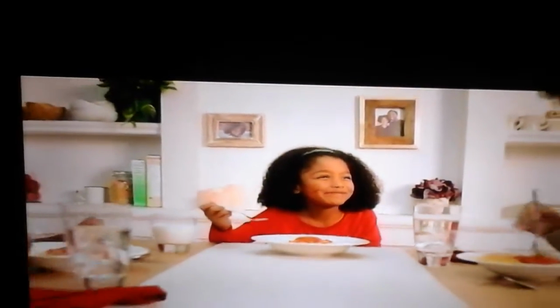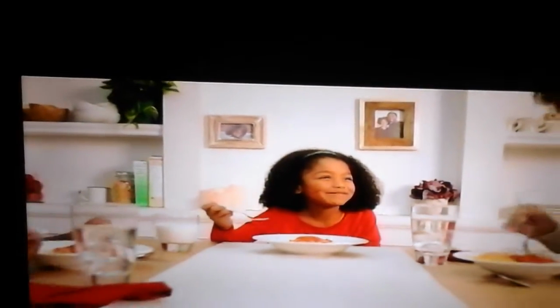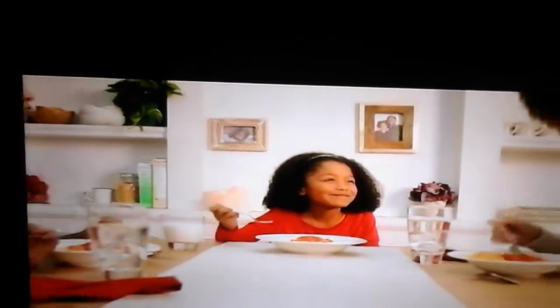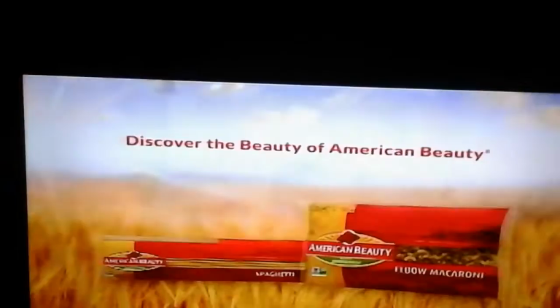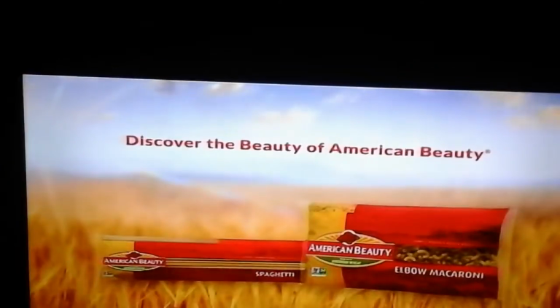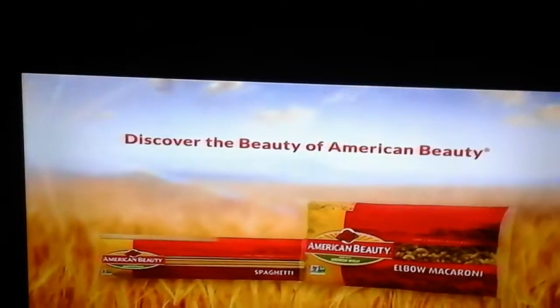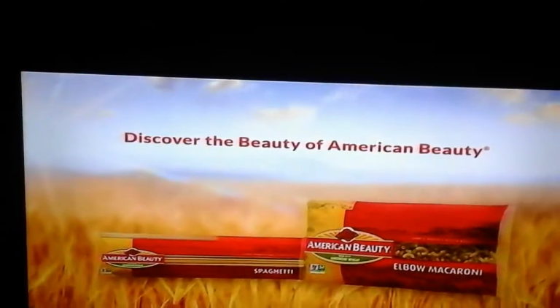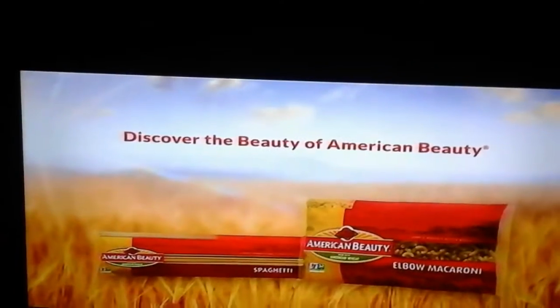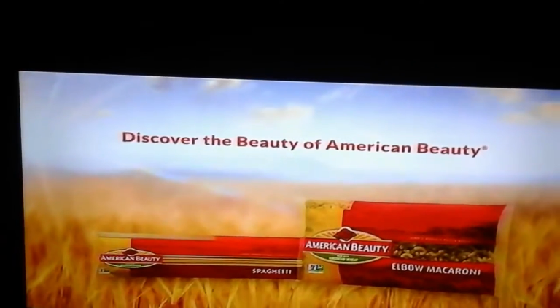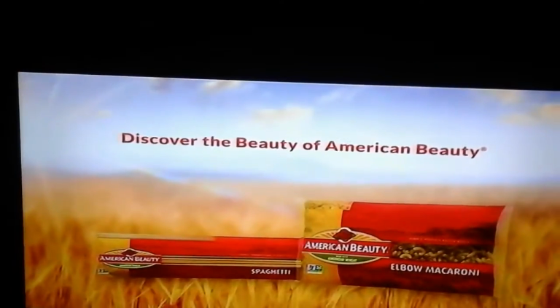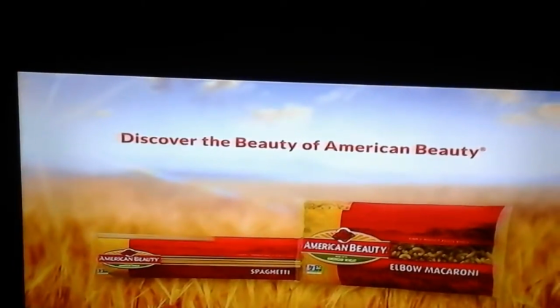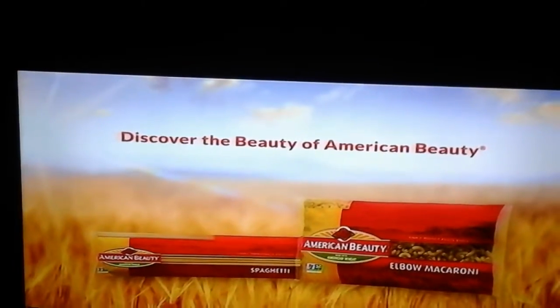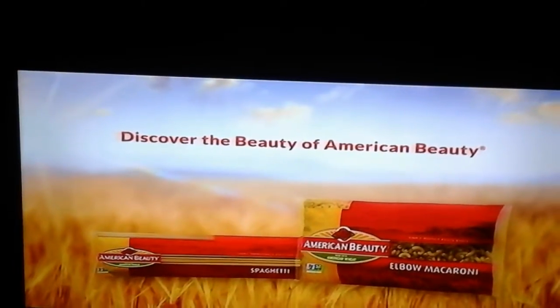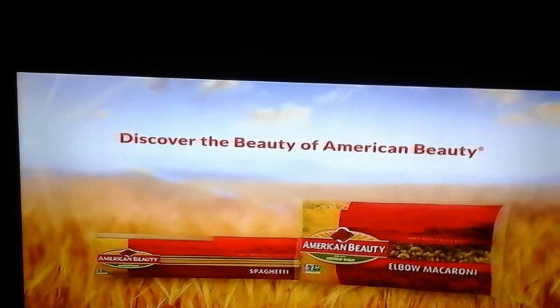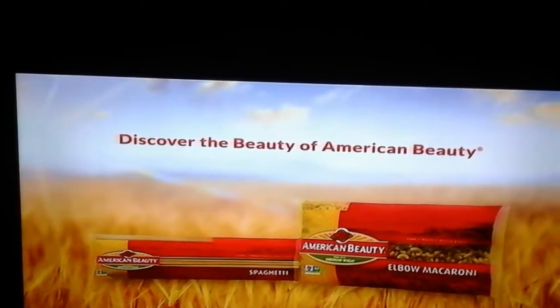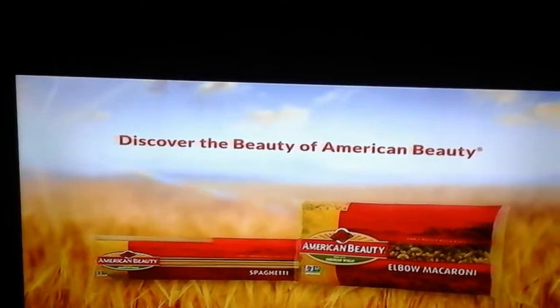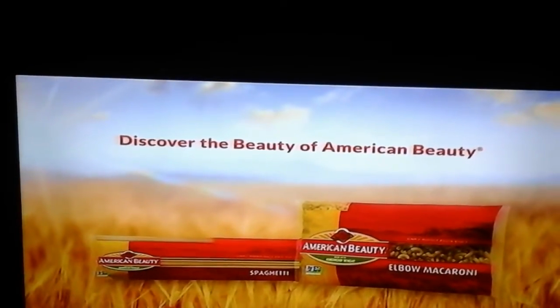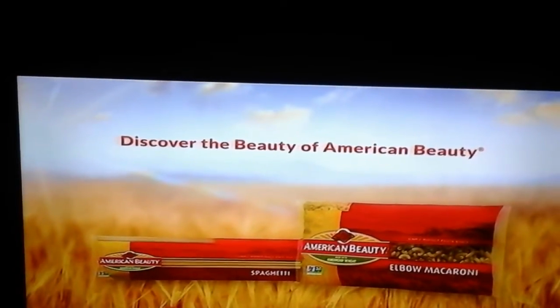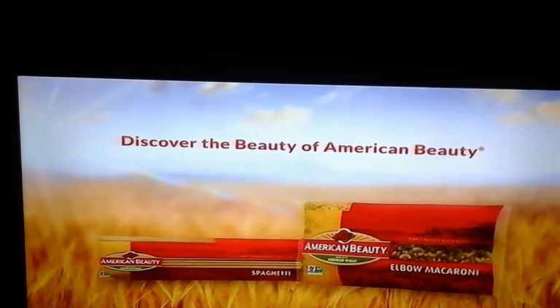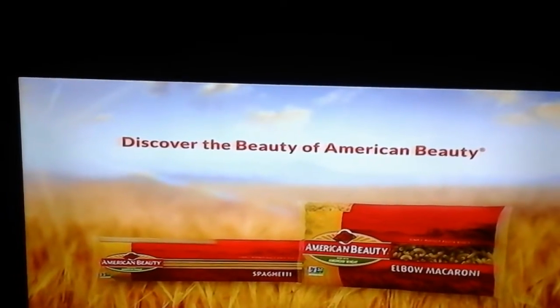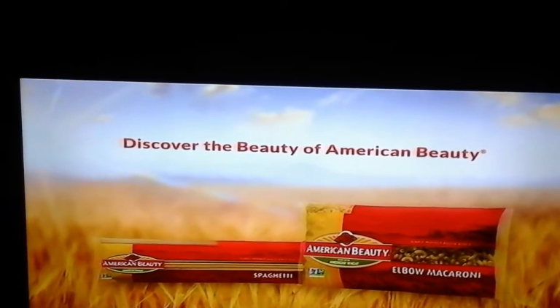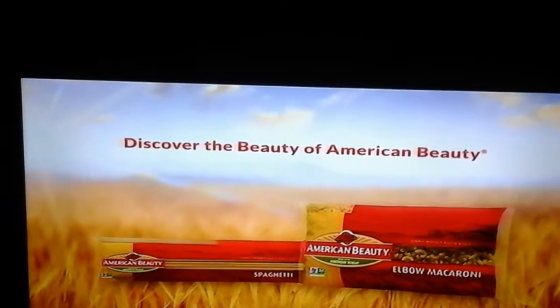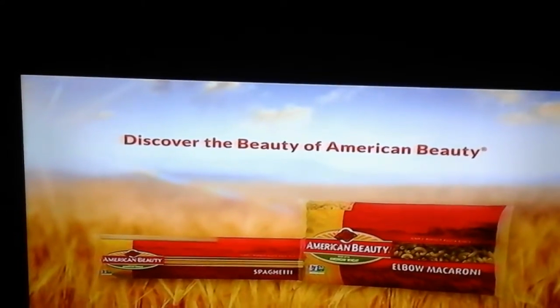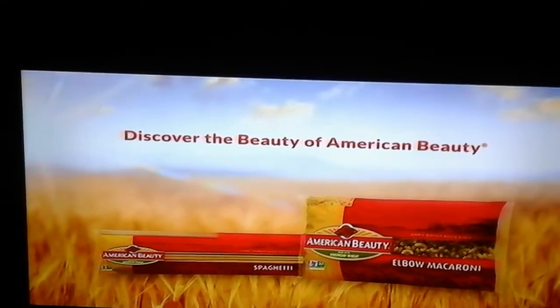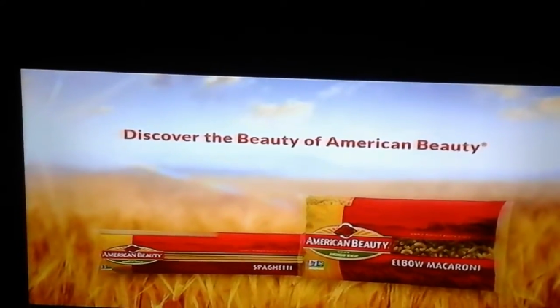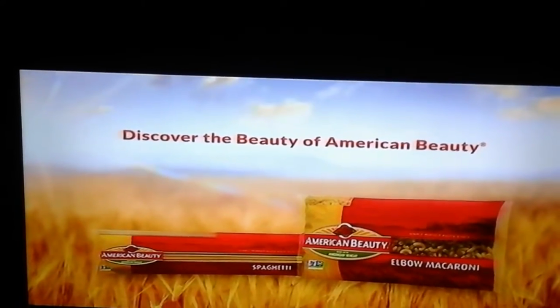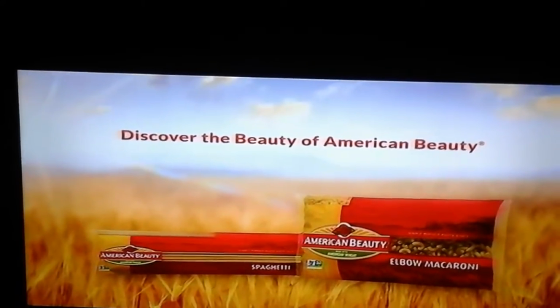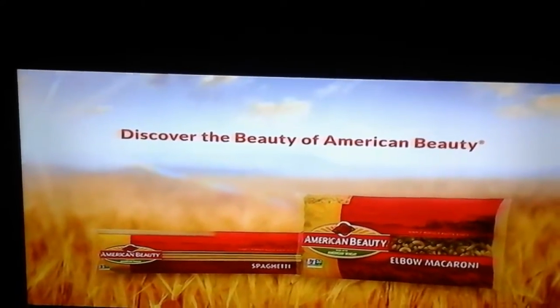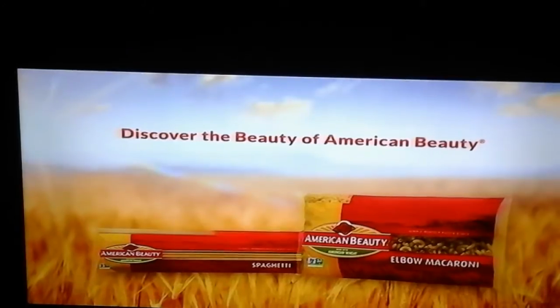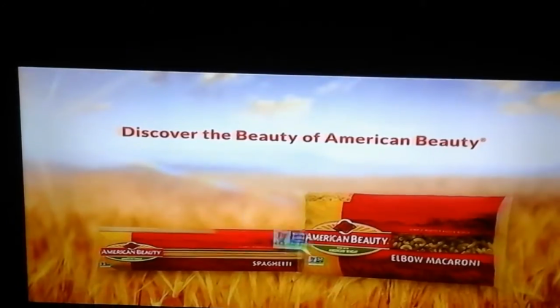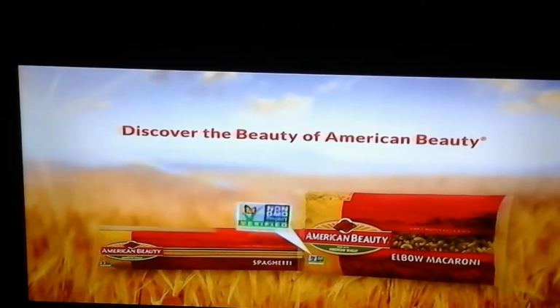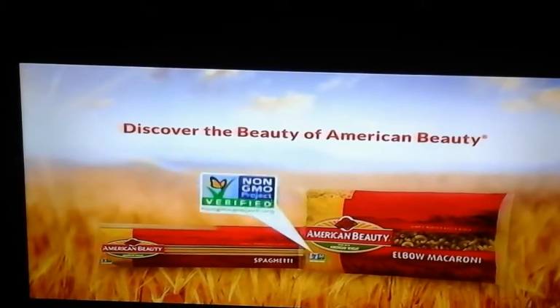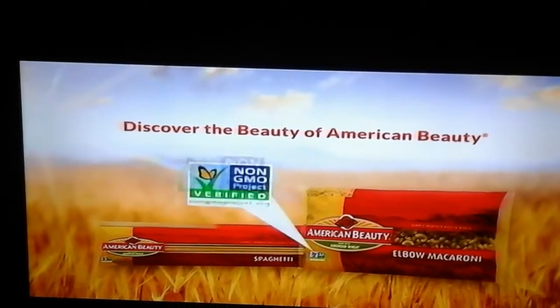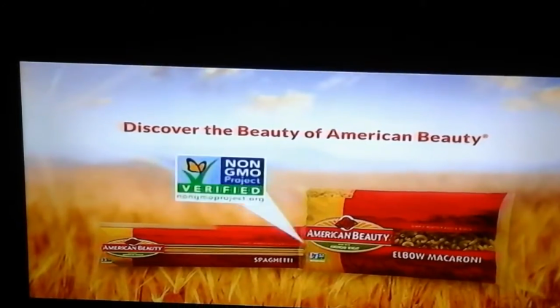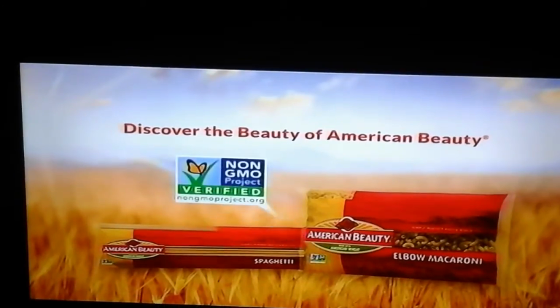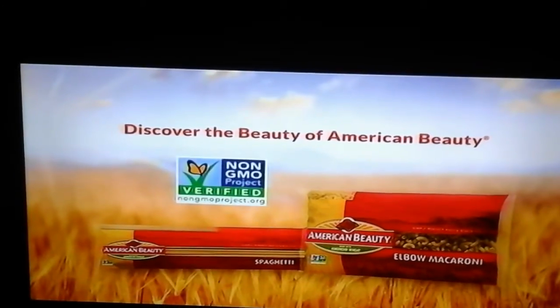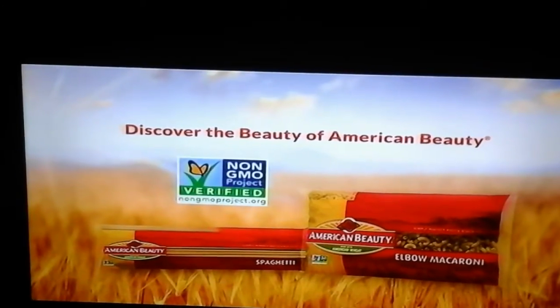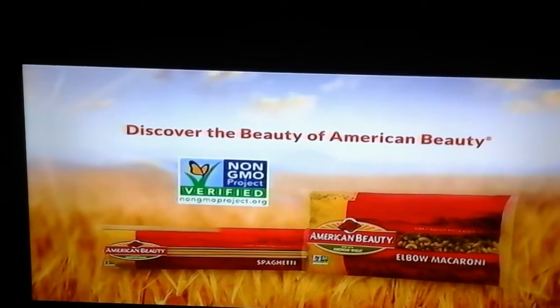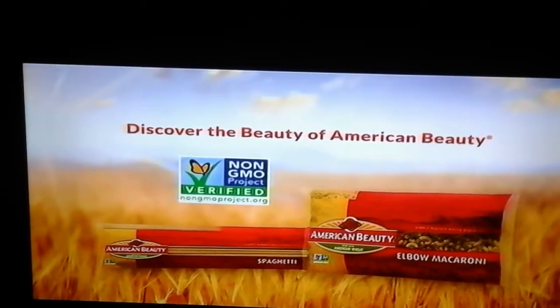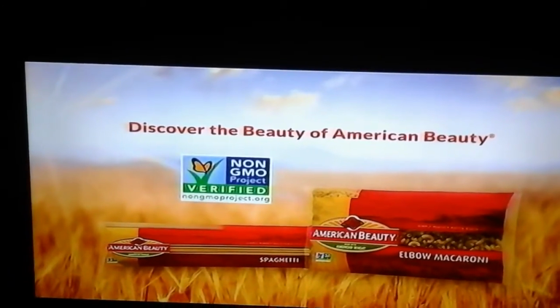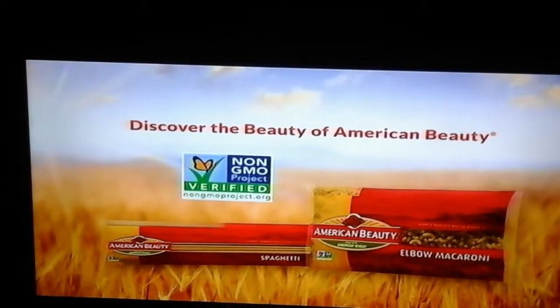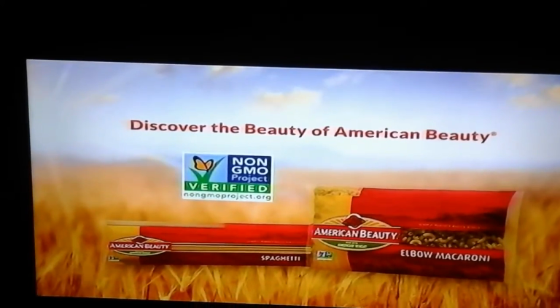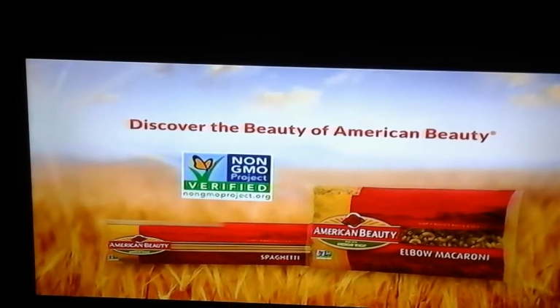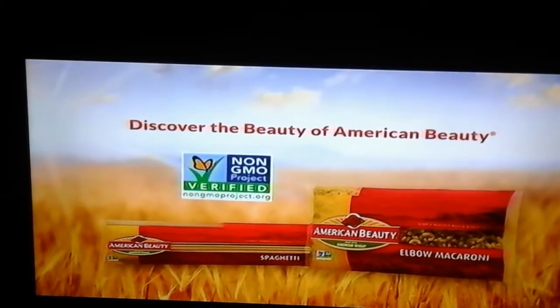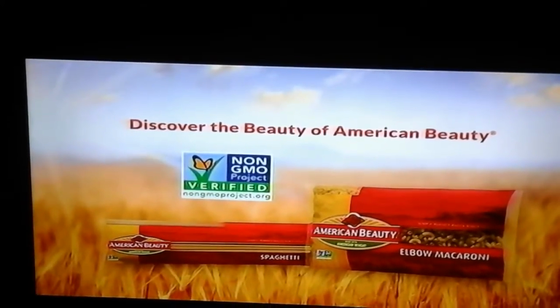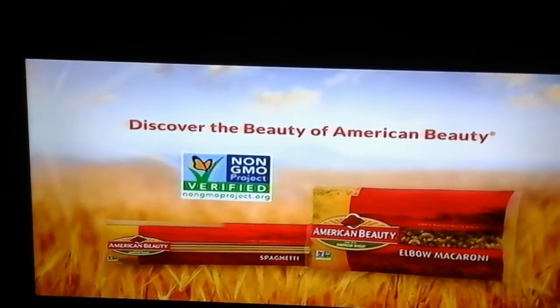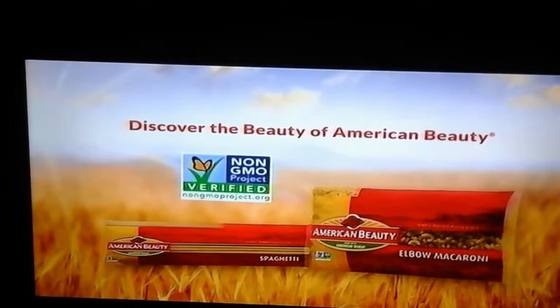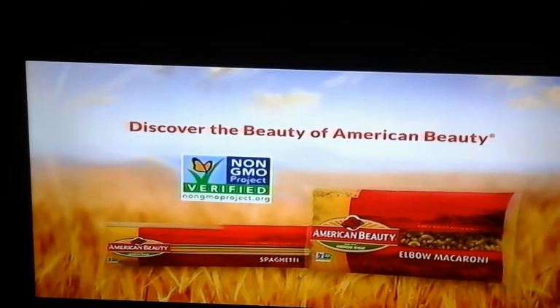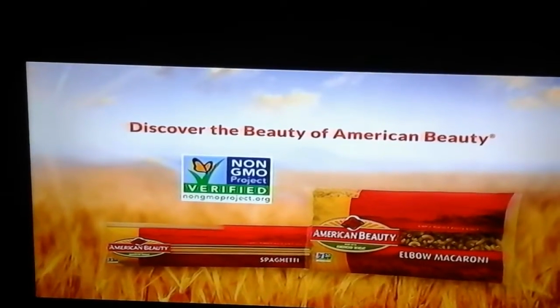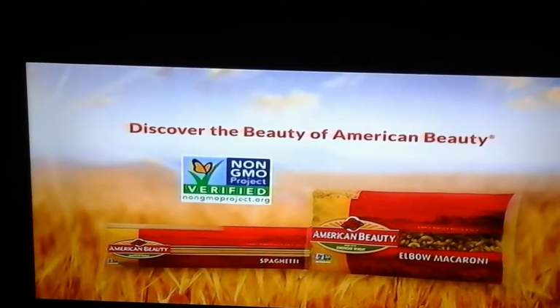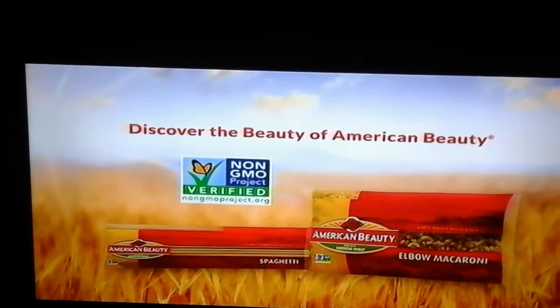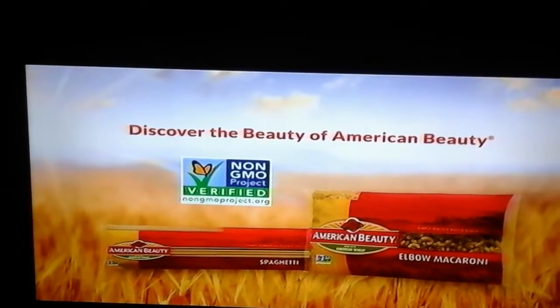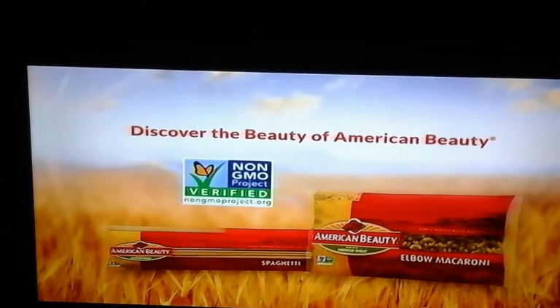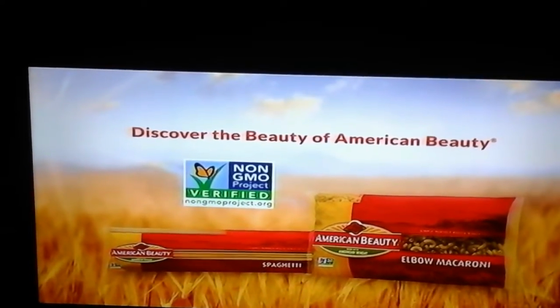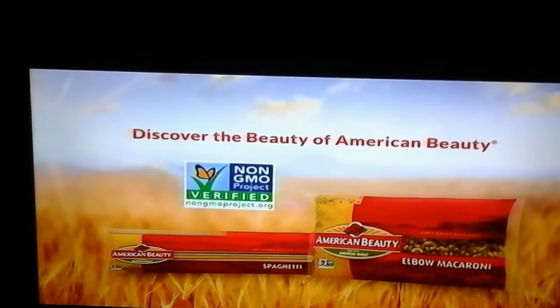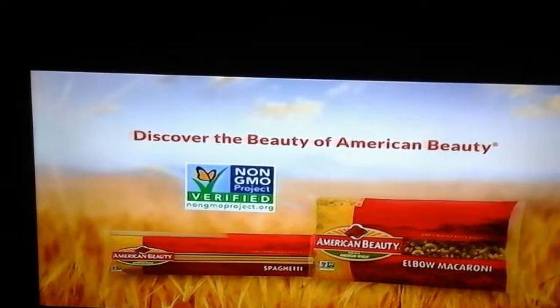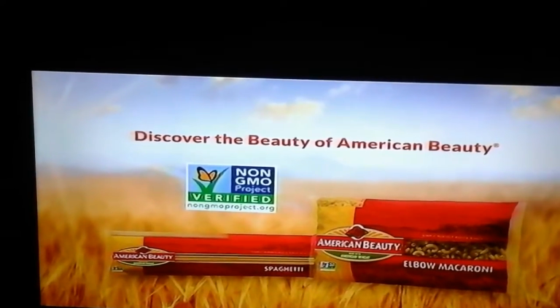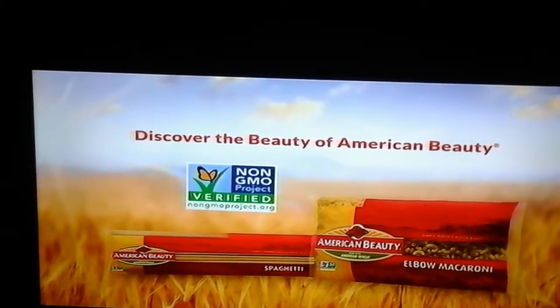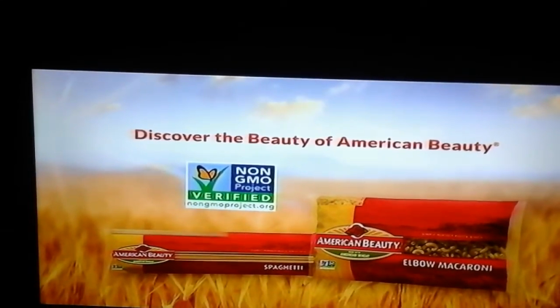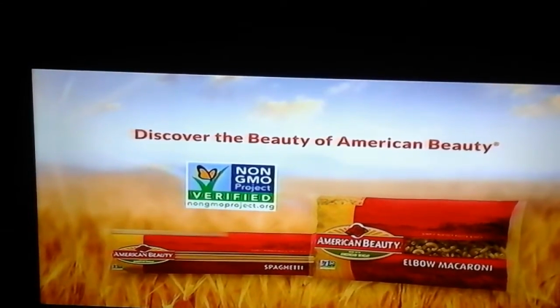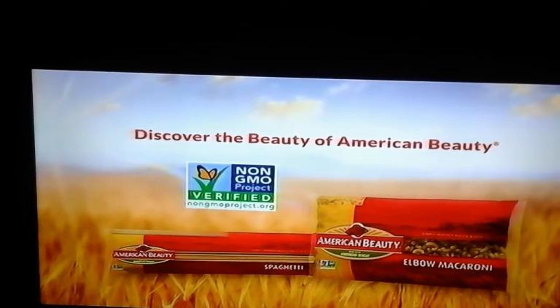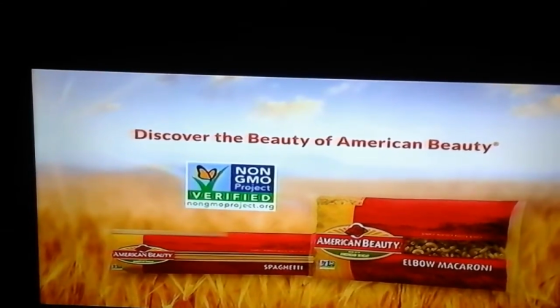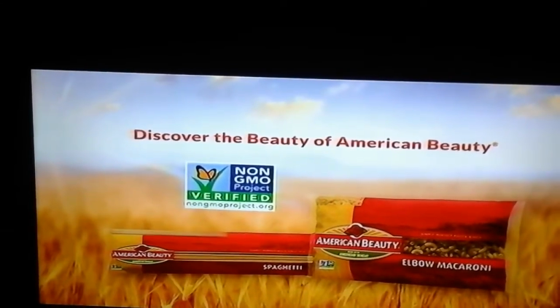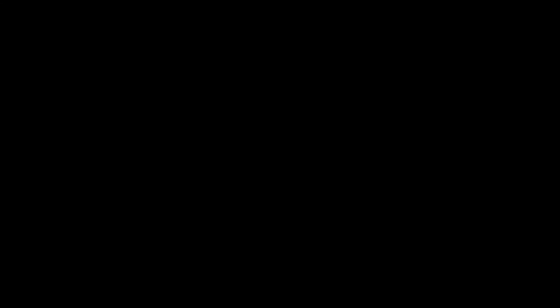Discover the beauty of American Beauty. Look for the non-GMO Project Verified seal on American Beauty products.